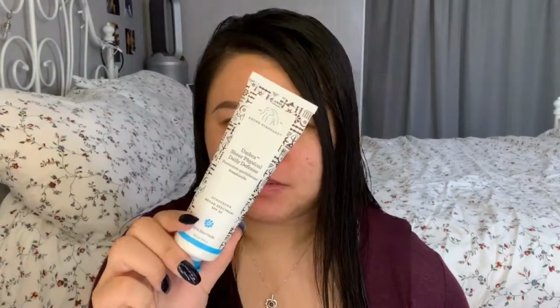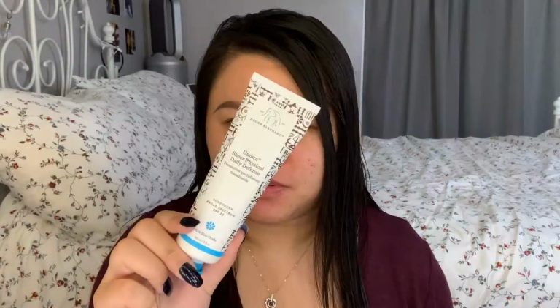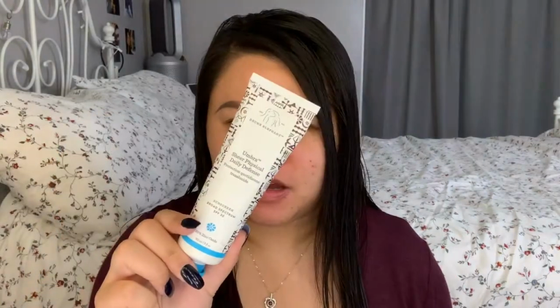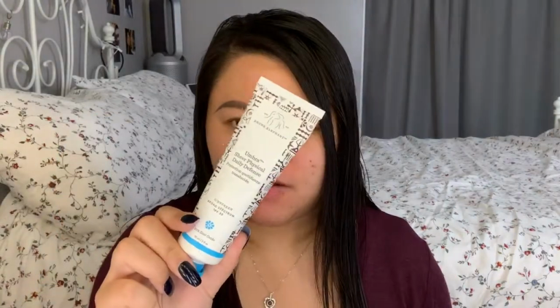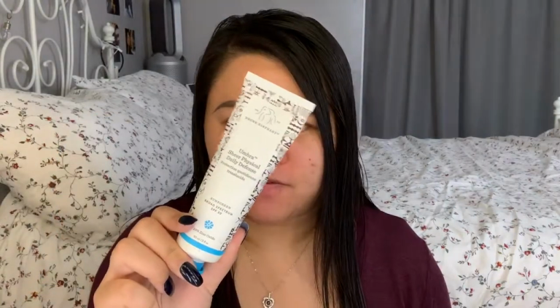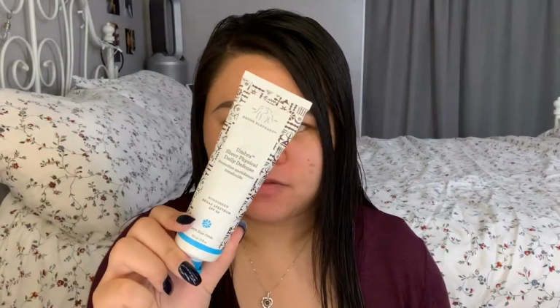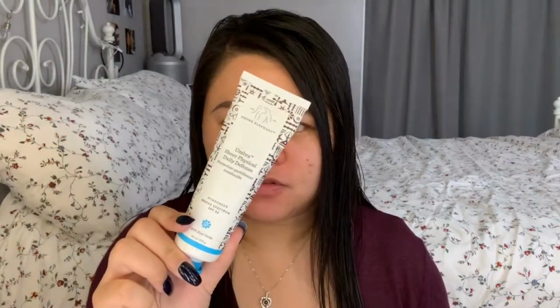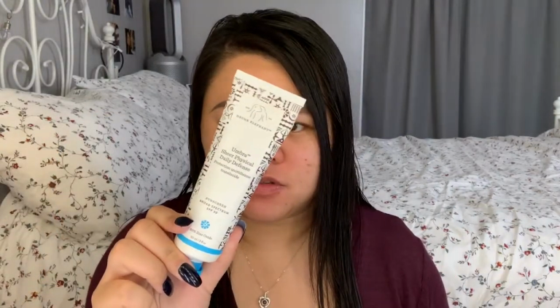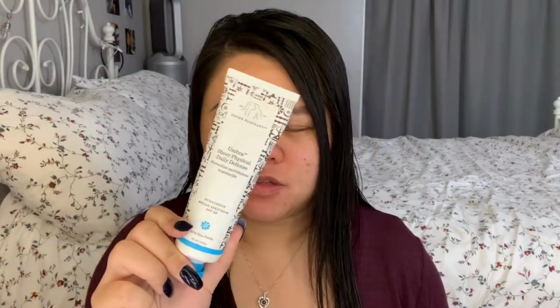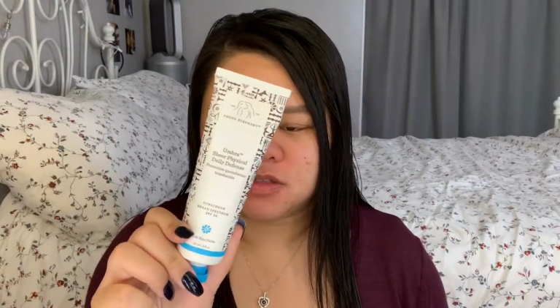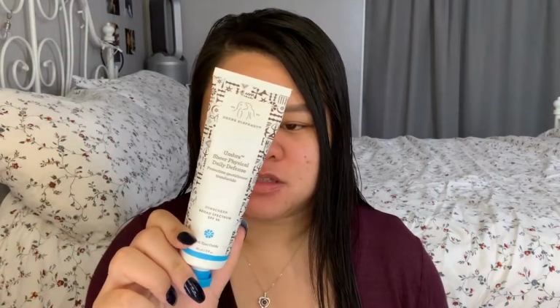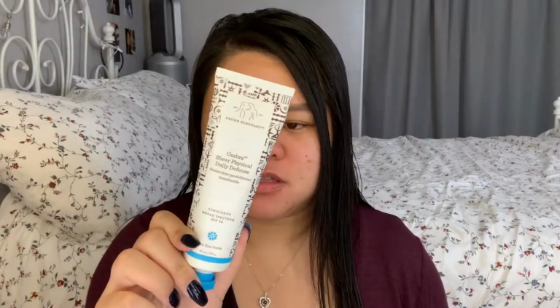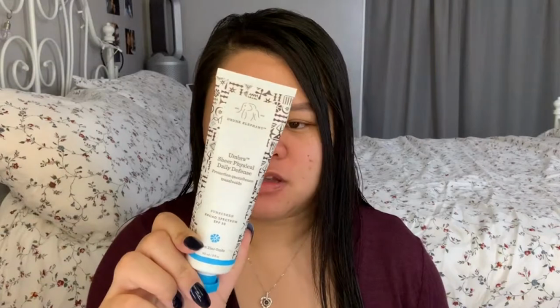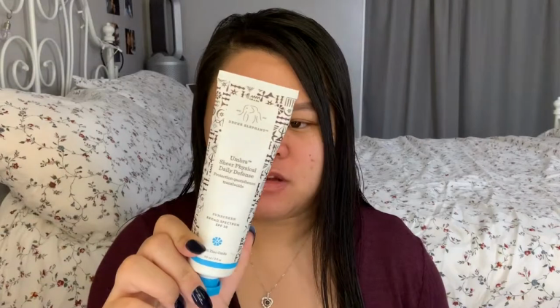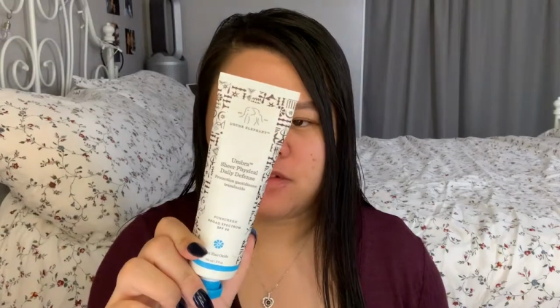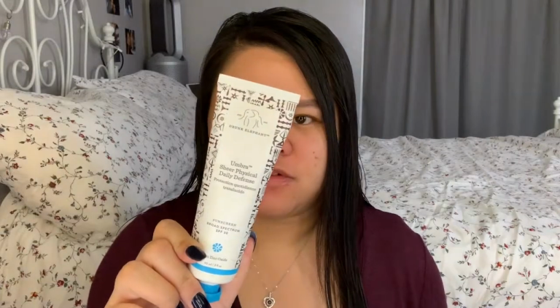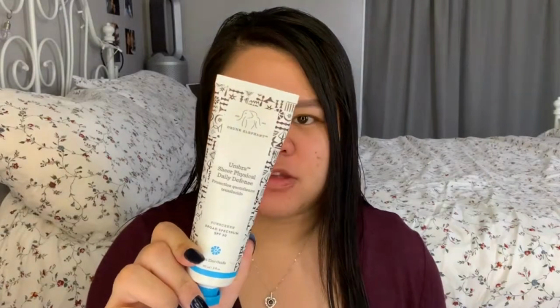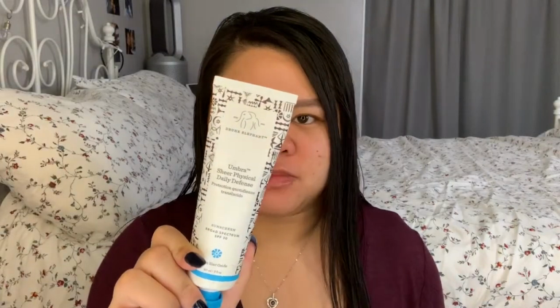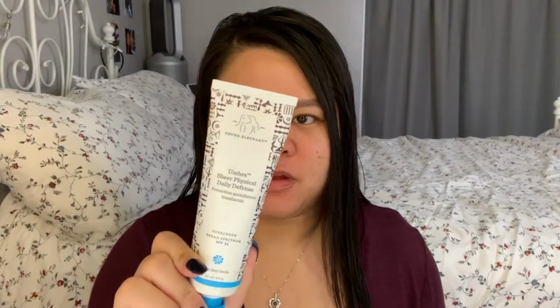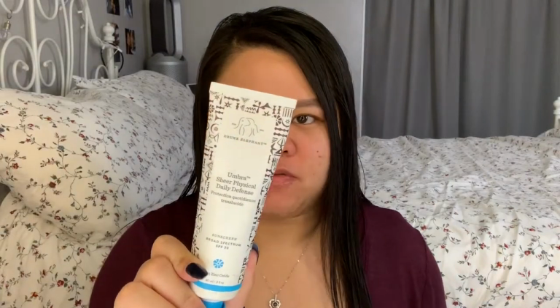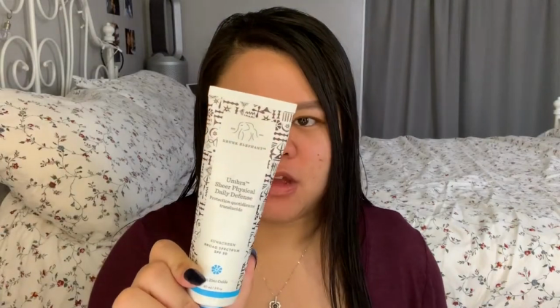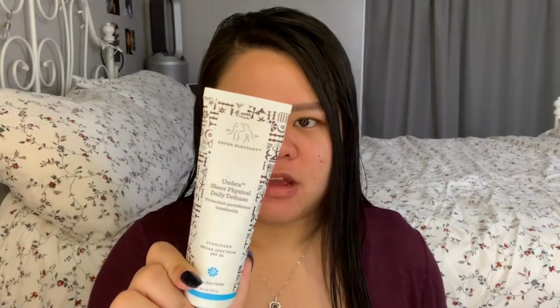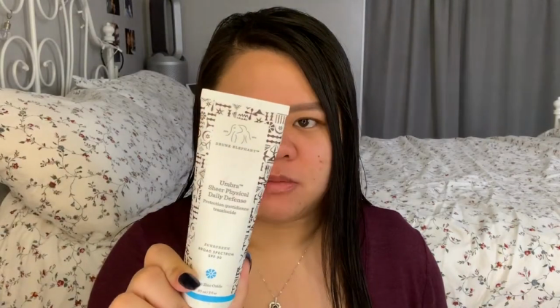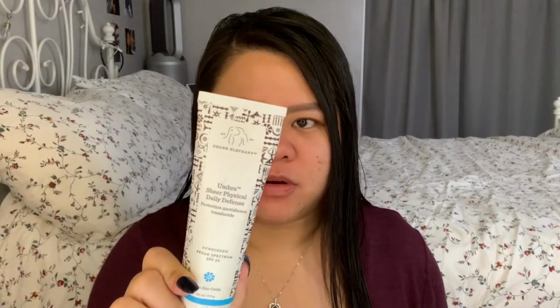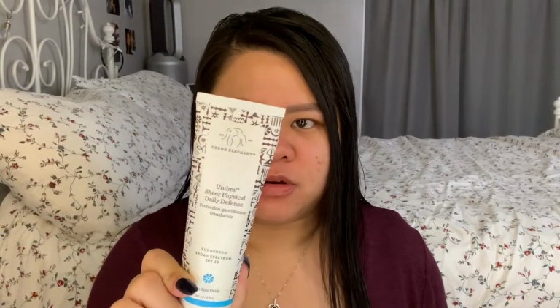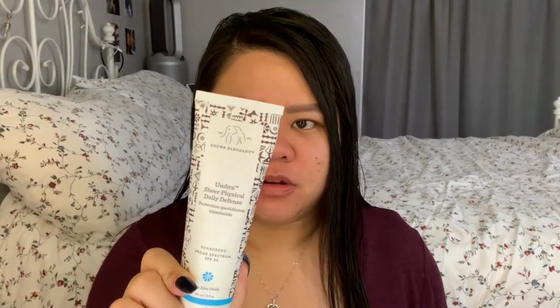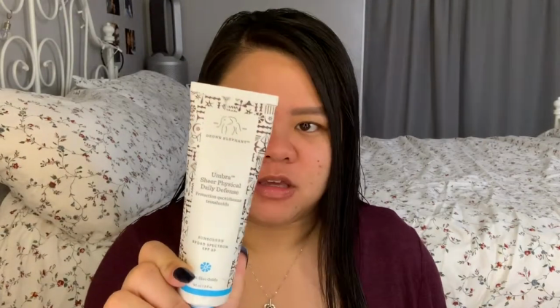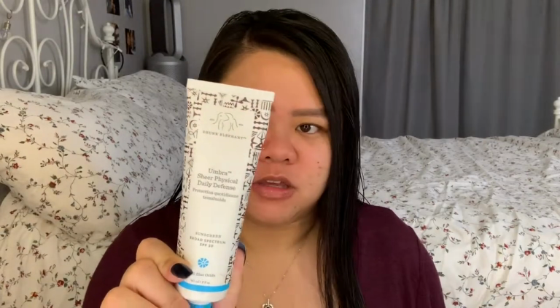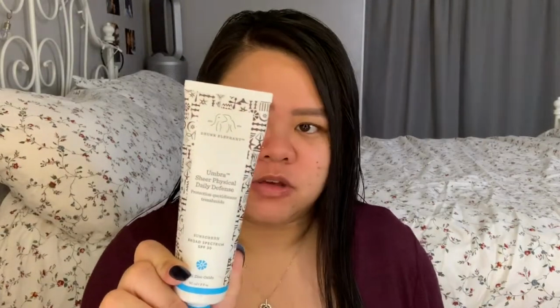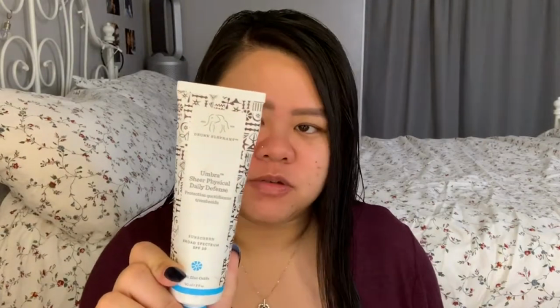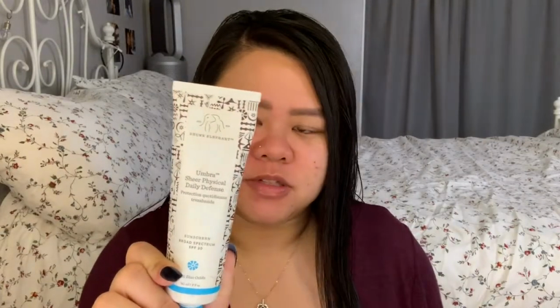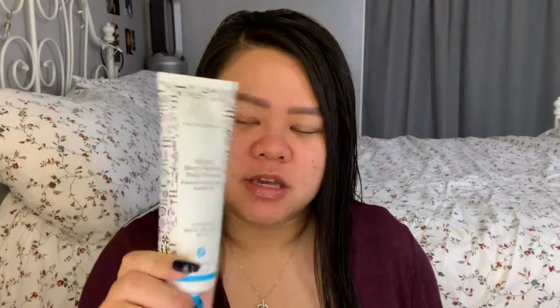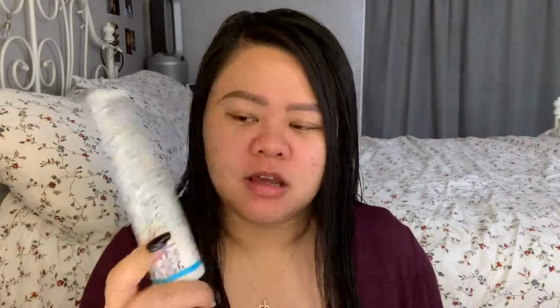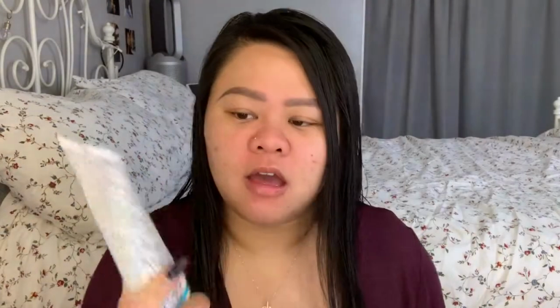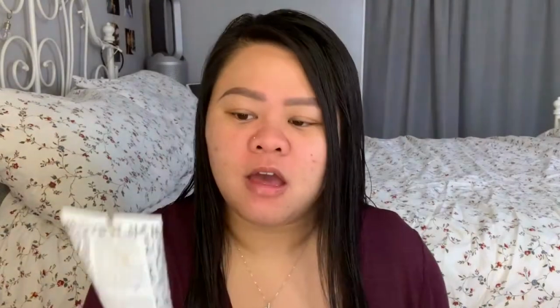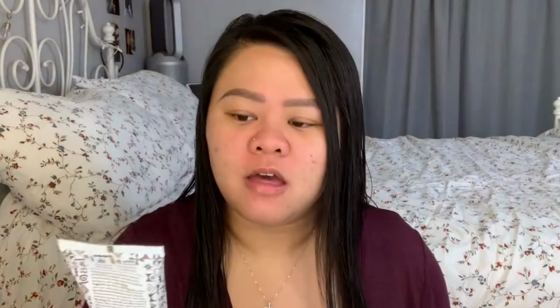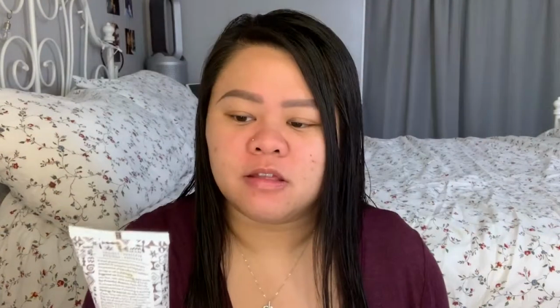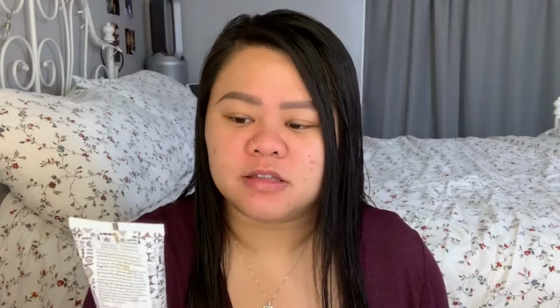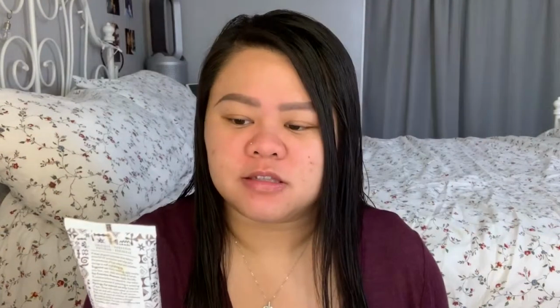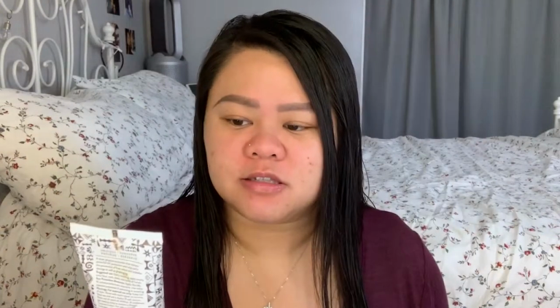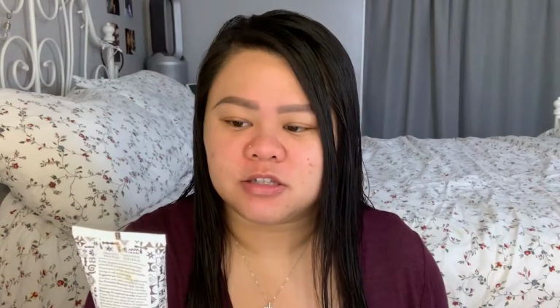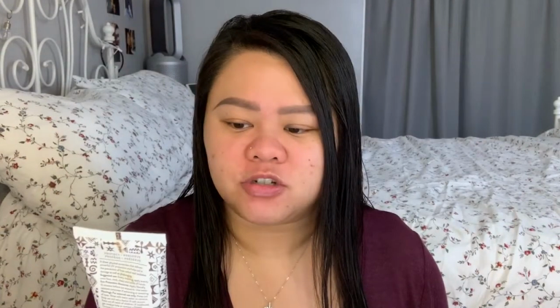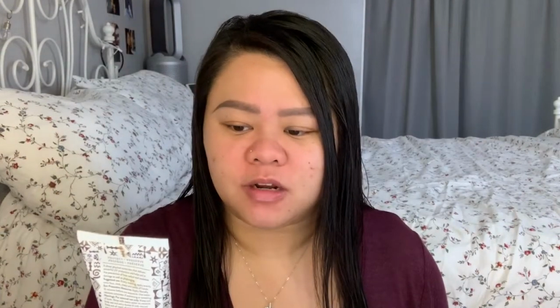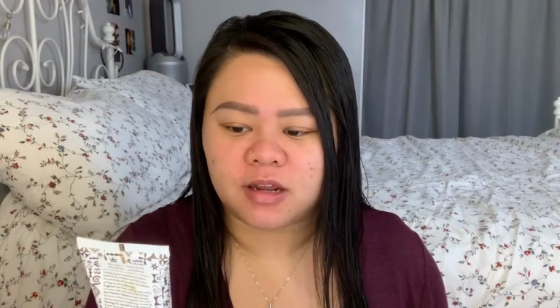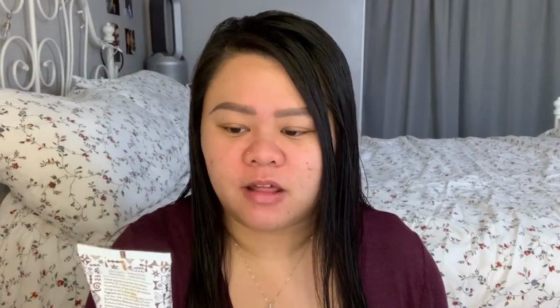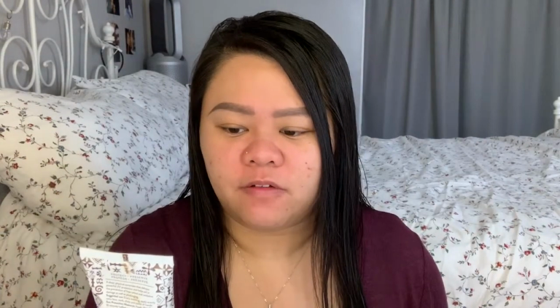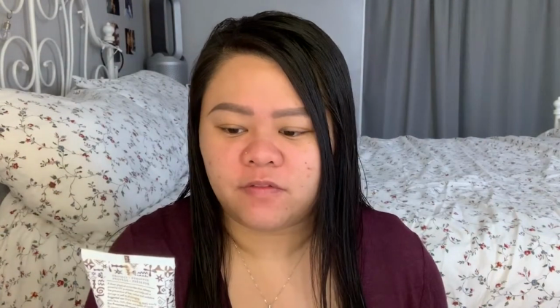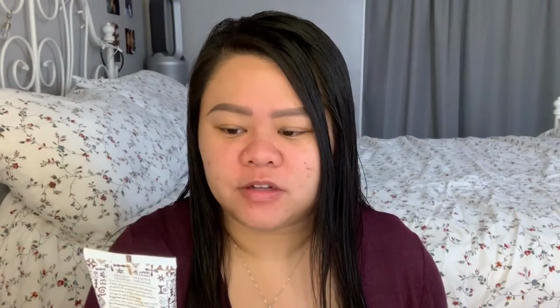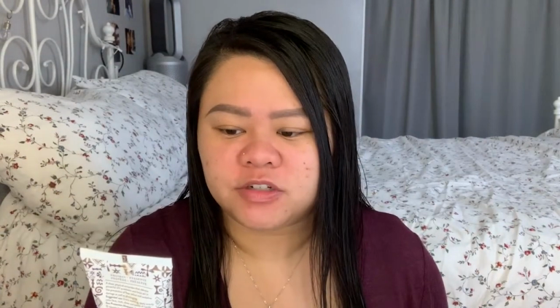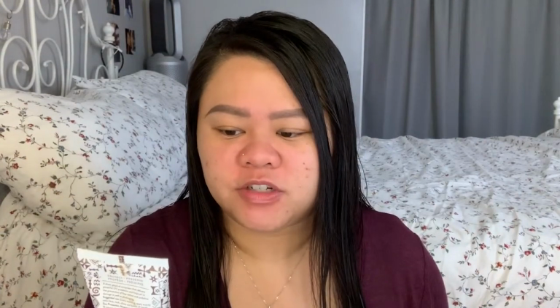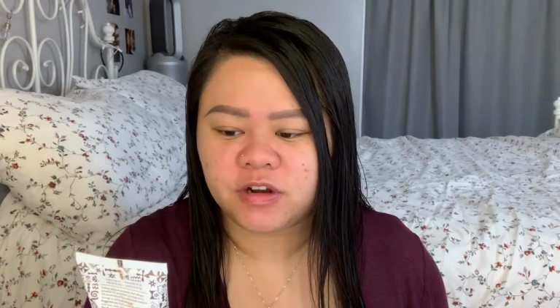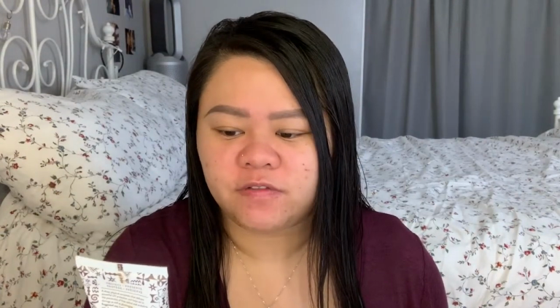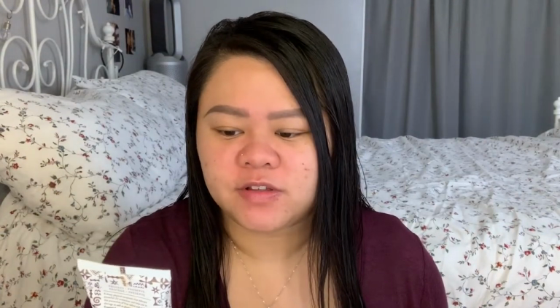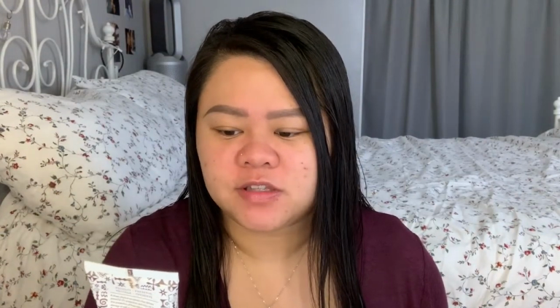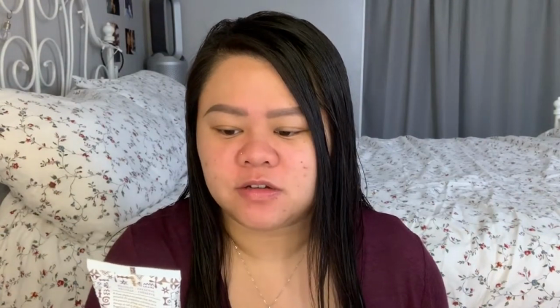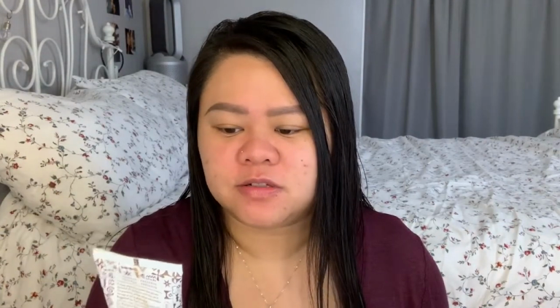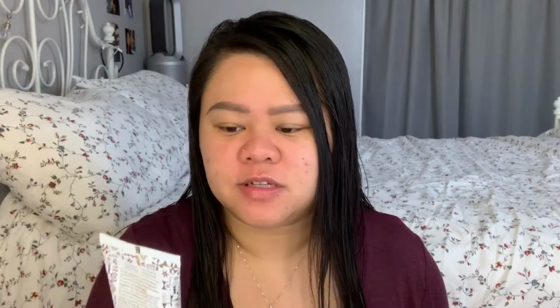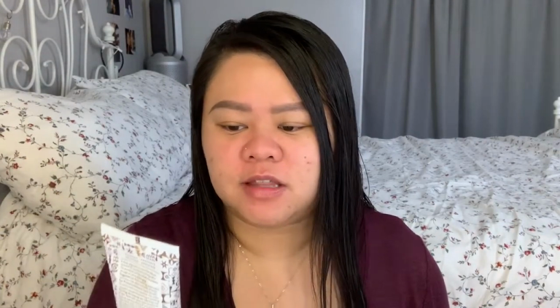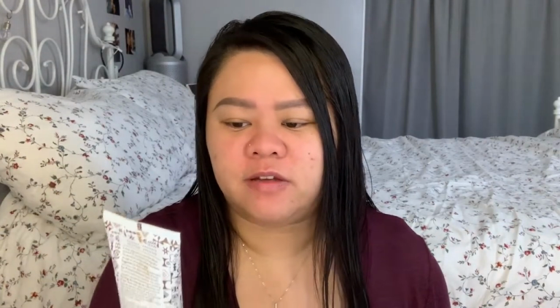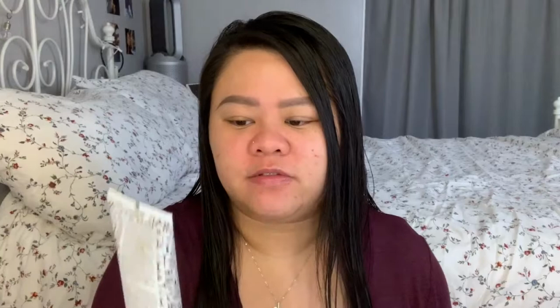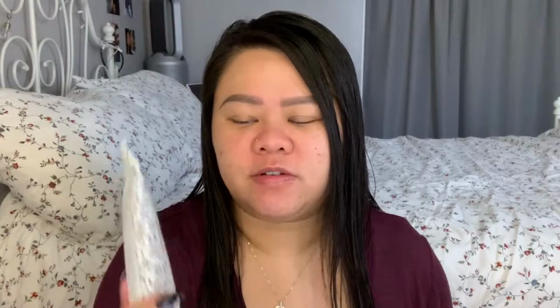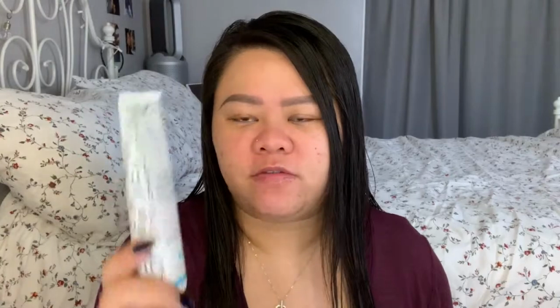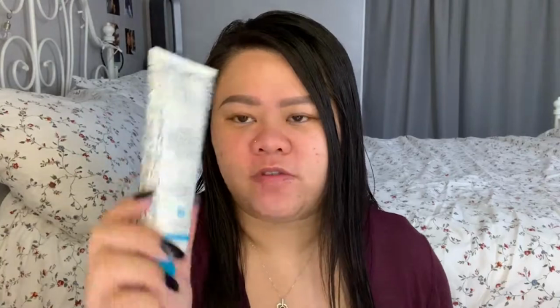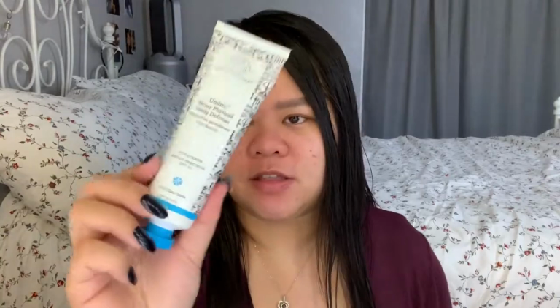Next is SPF. This is the SPF I'm currently using — the Drunk Elephant Sheer Physical Daily Defense.